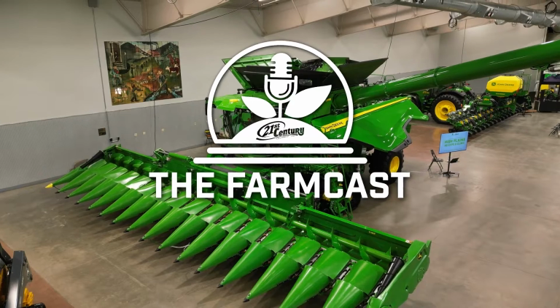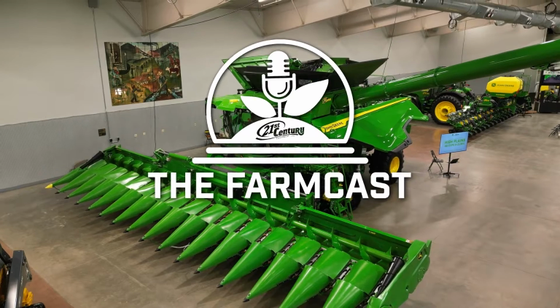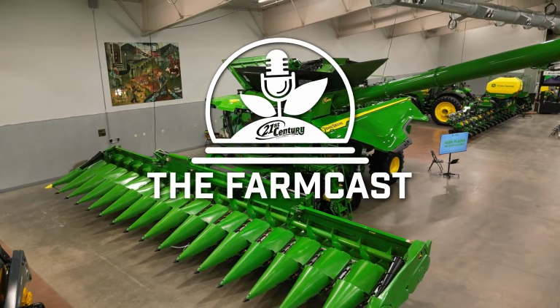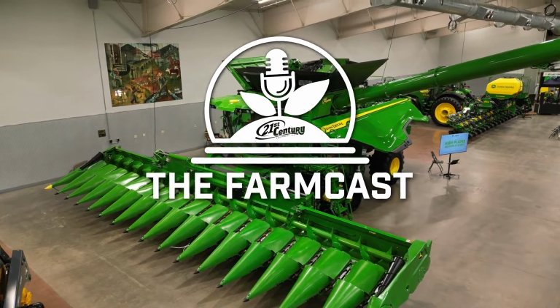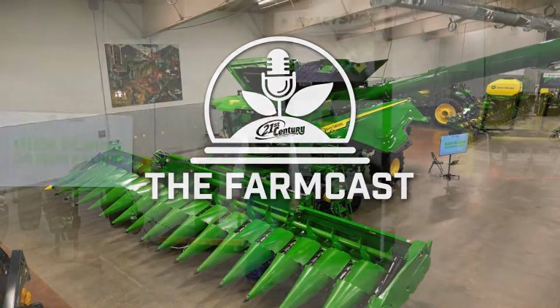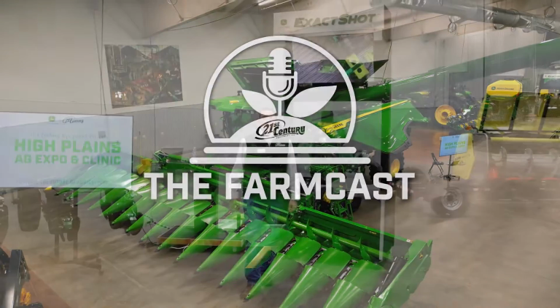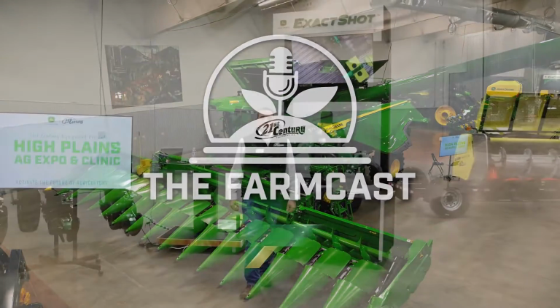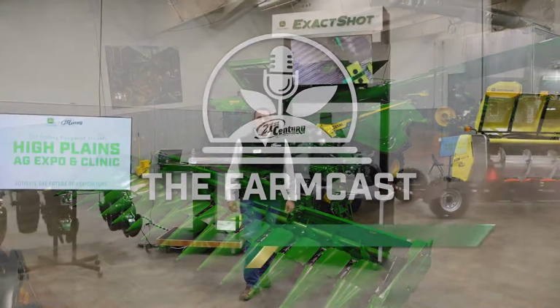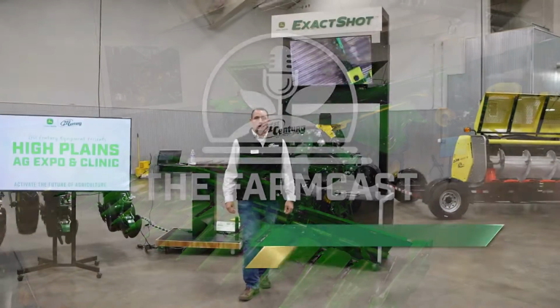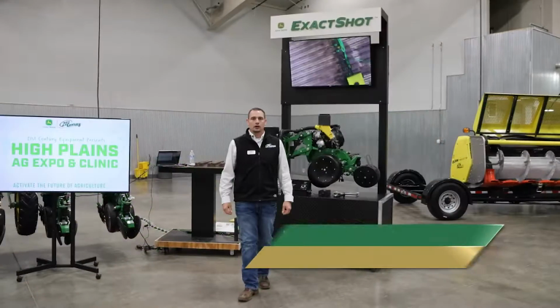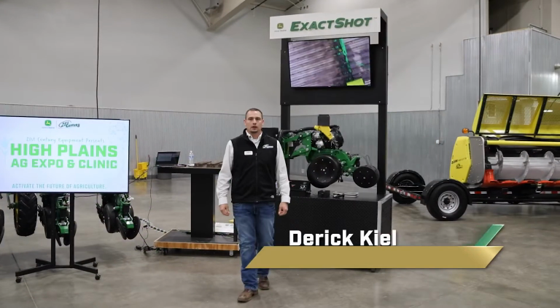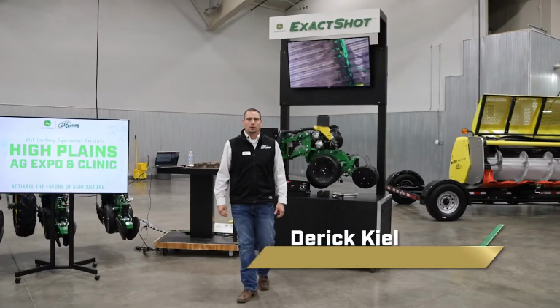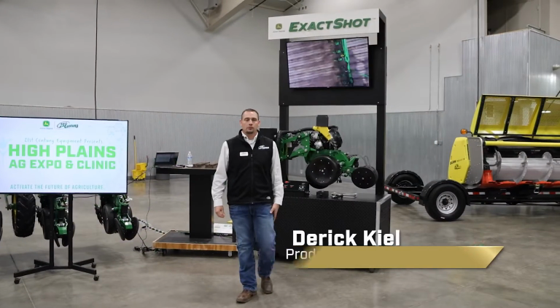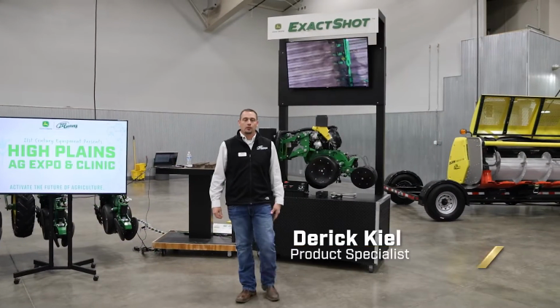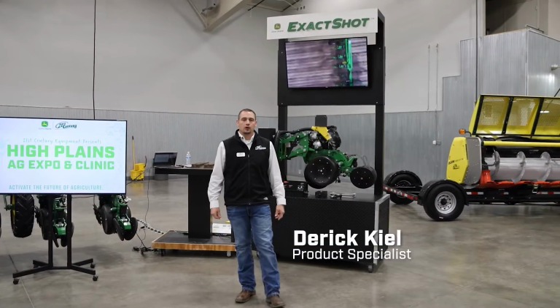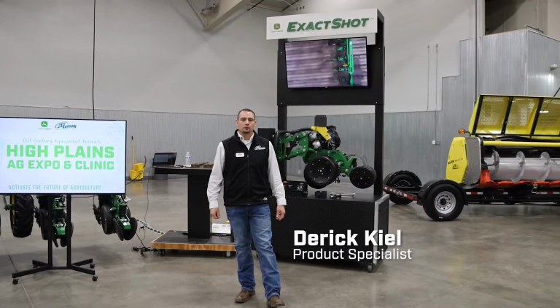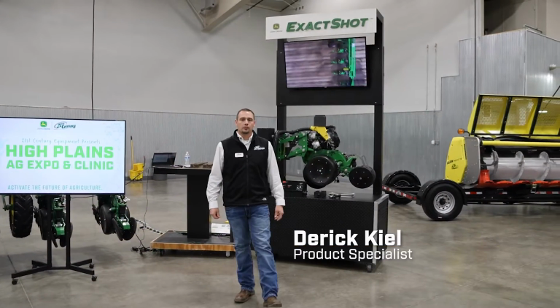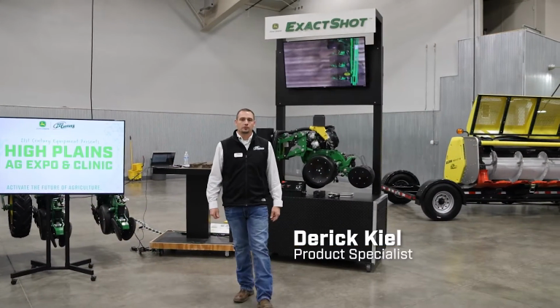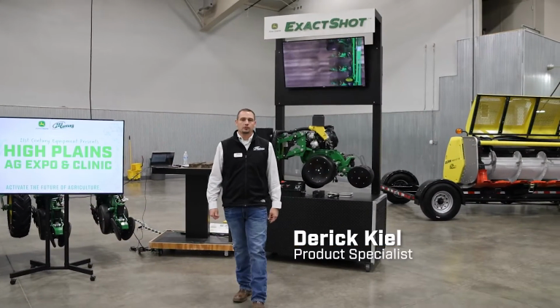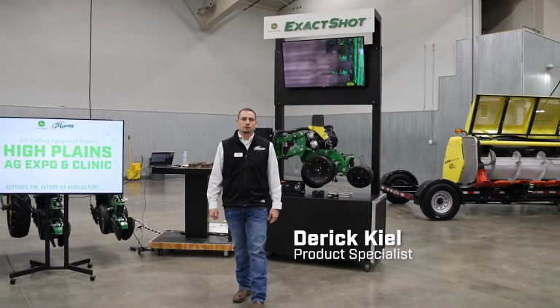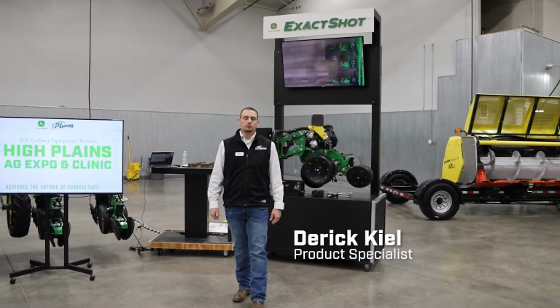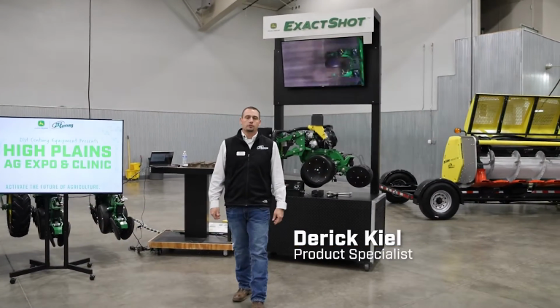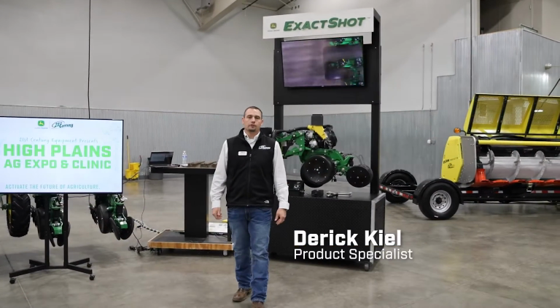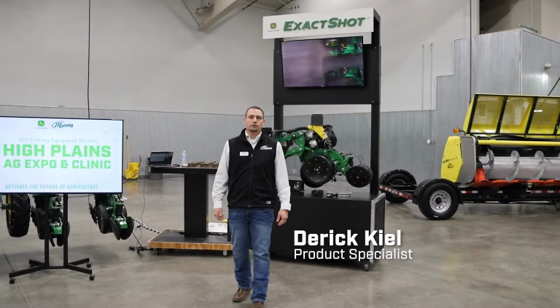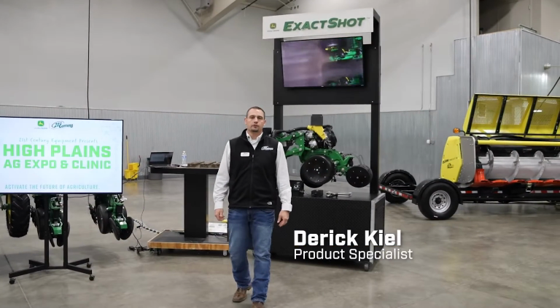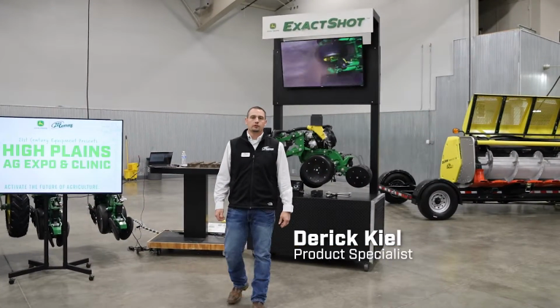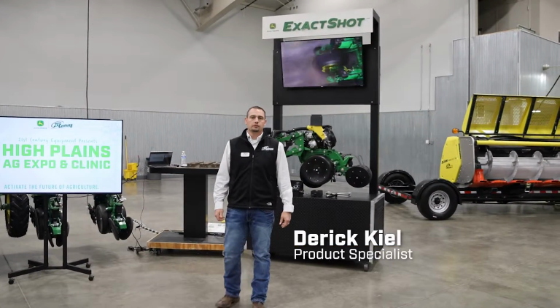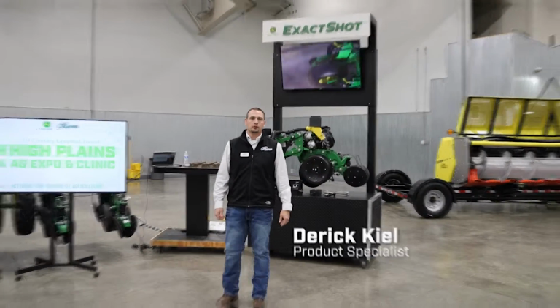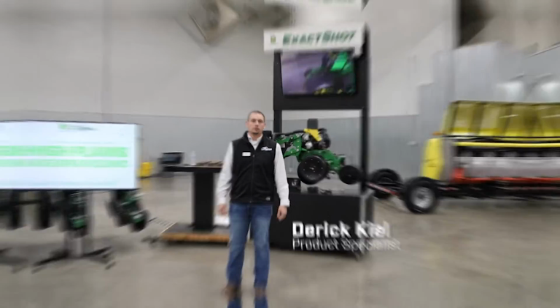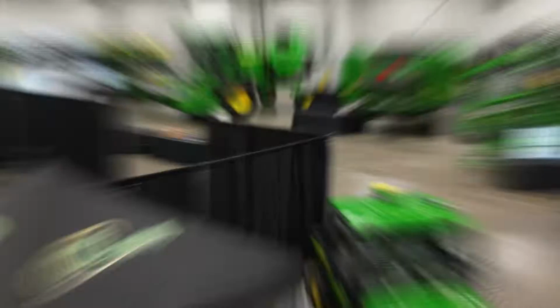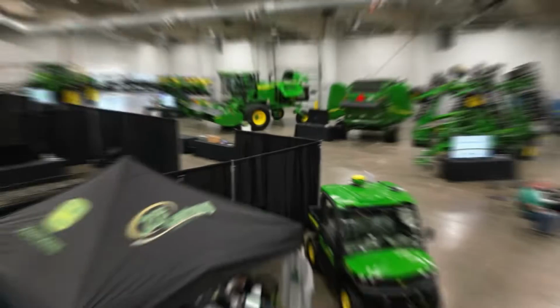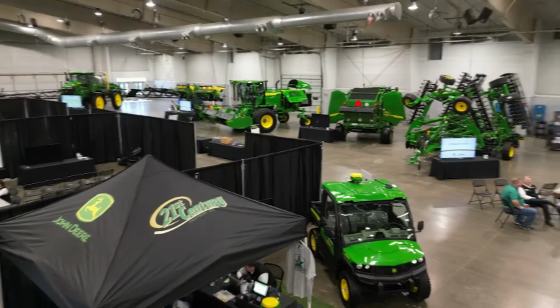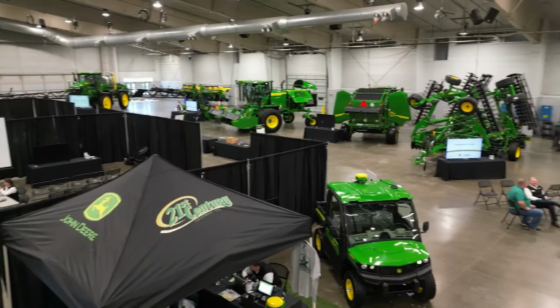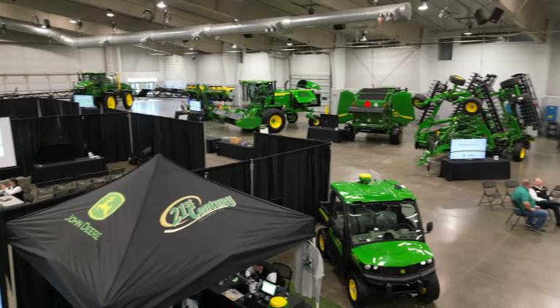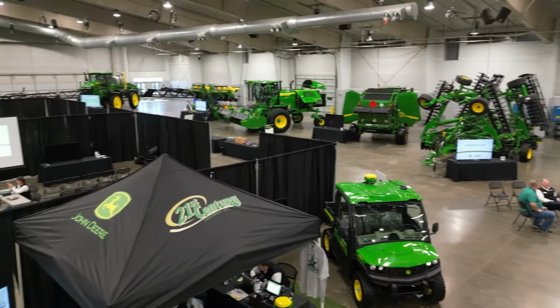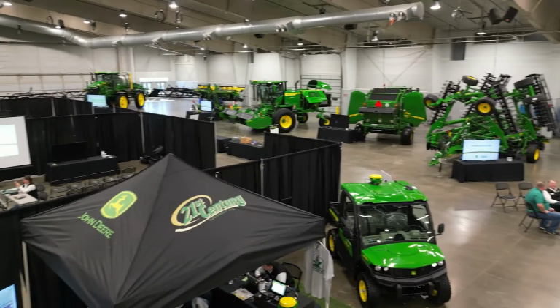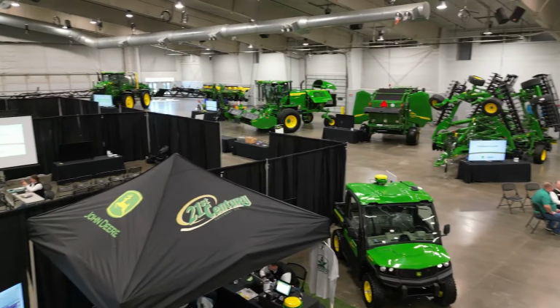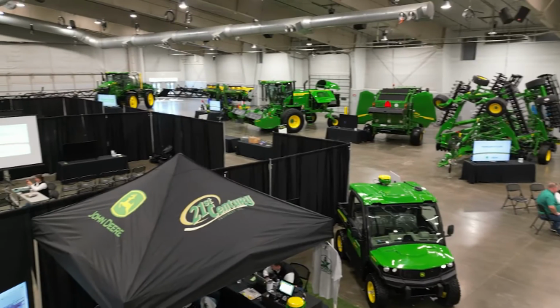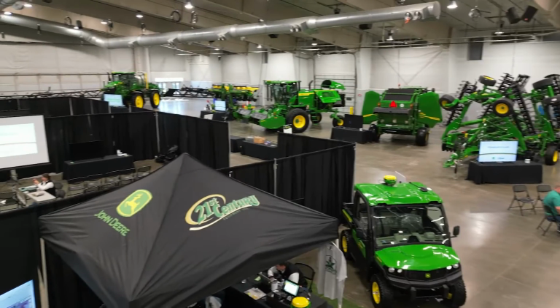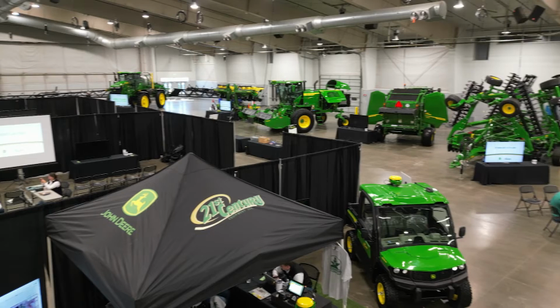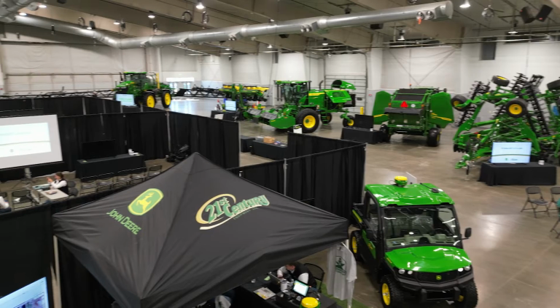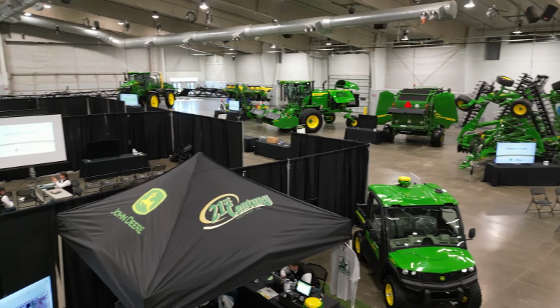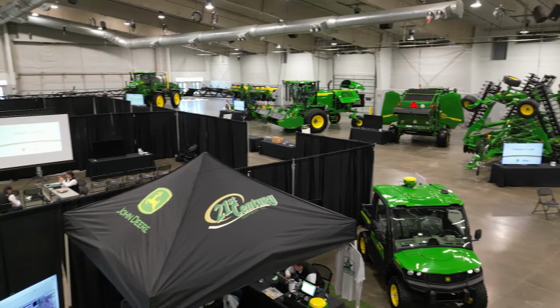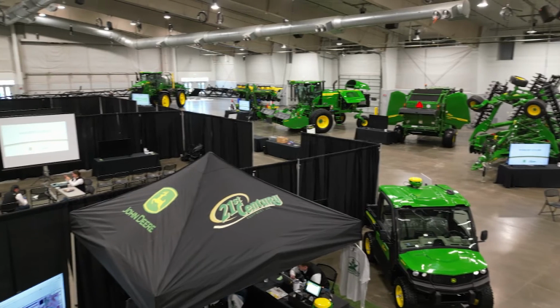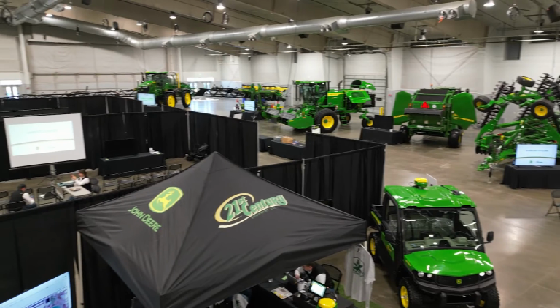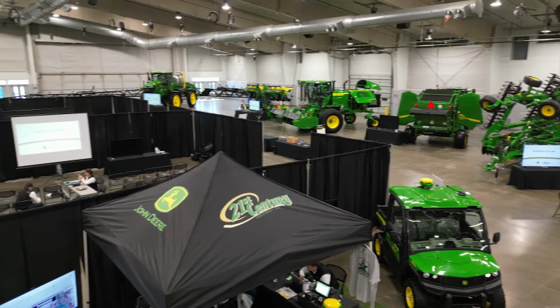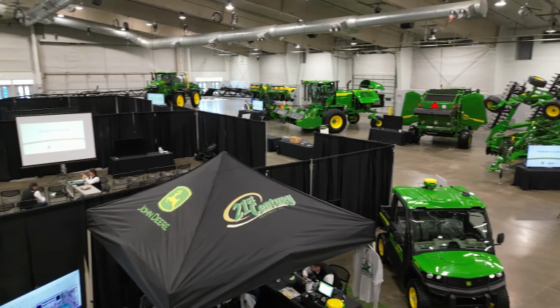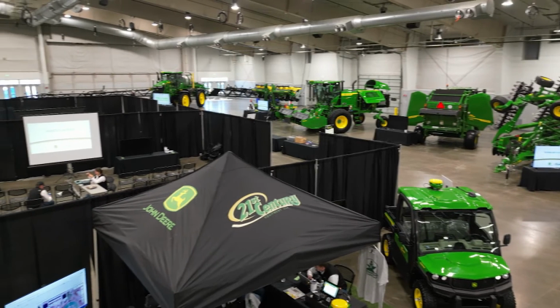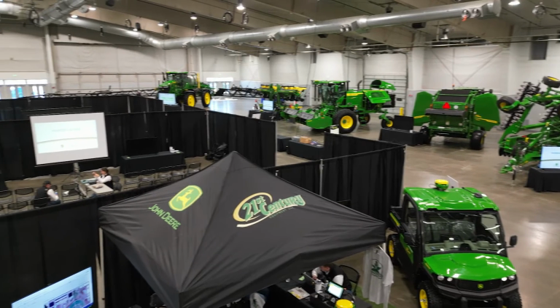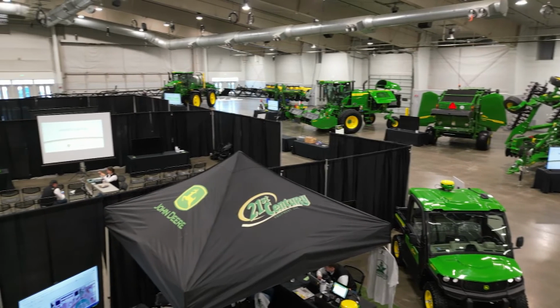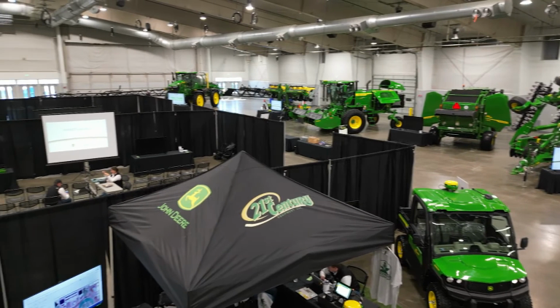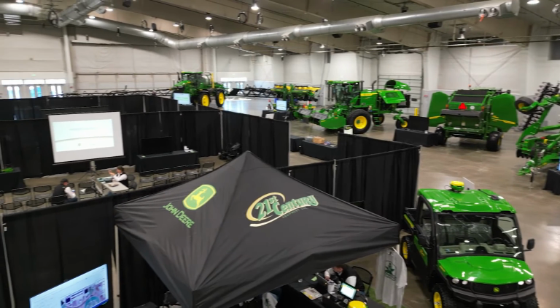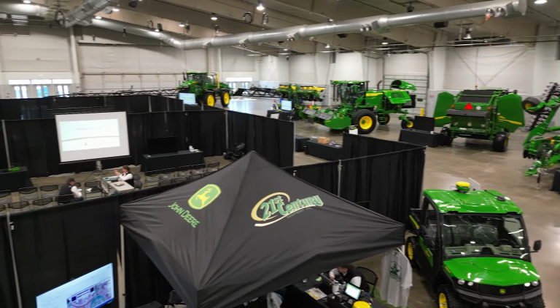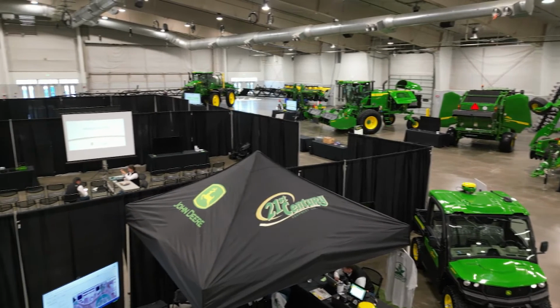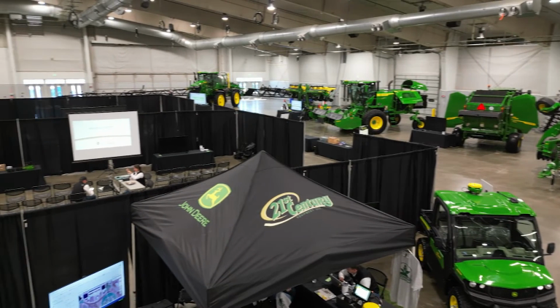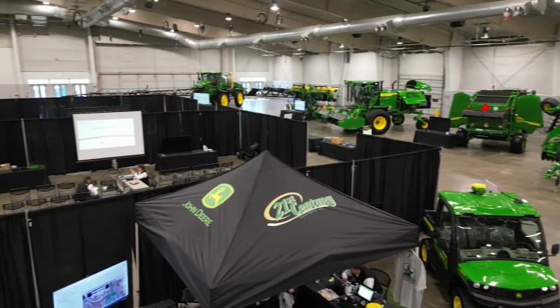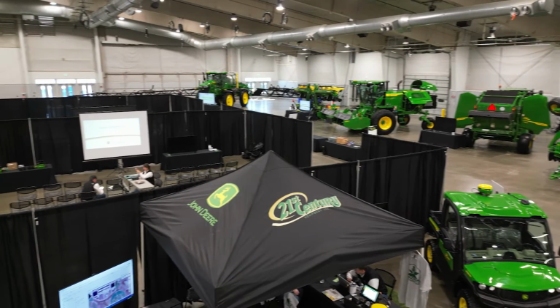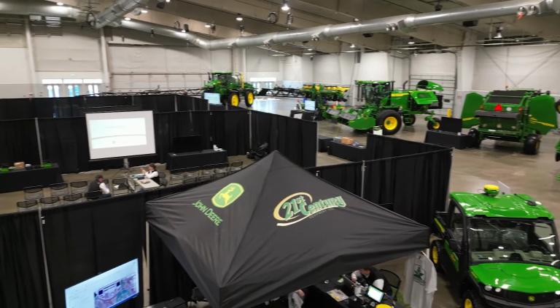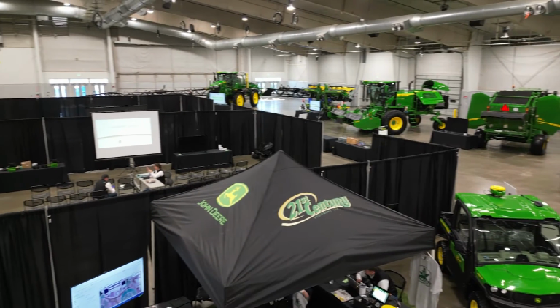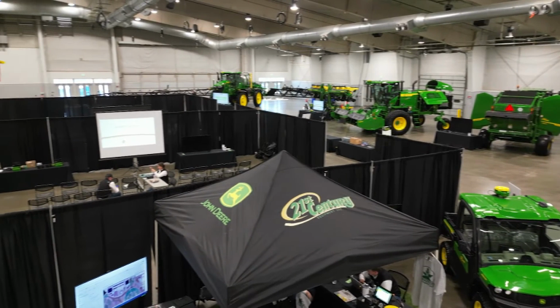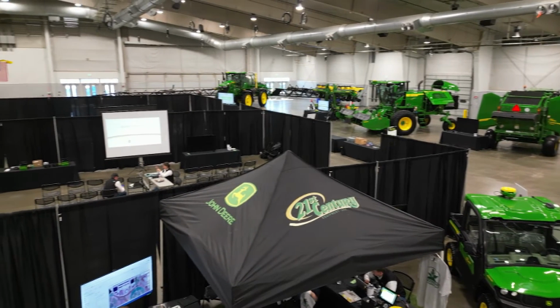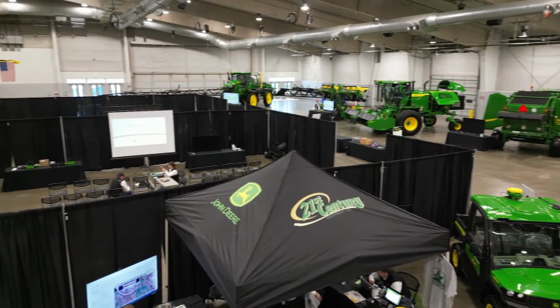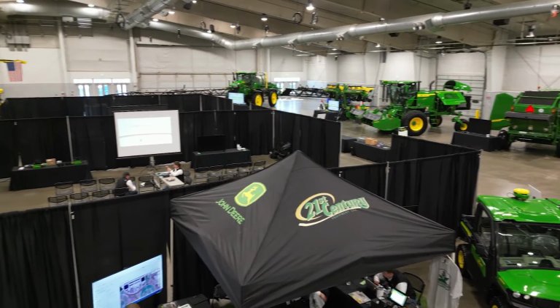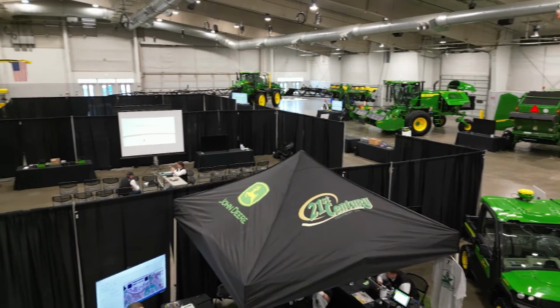Hey, my name is Derek Heil. I'm a product specialist with 21st Century Equipment. We're at the High Plains Ag Expo and Clinic here in Greeley, Colorado today.